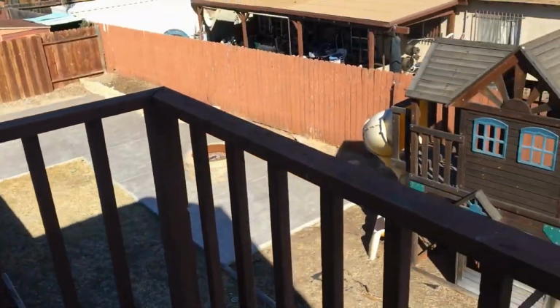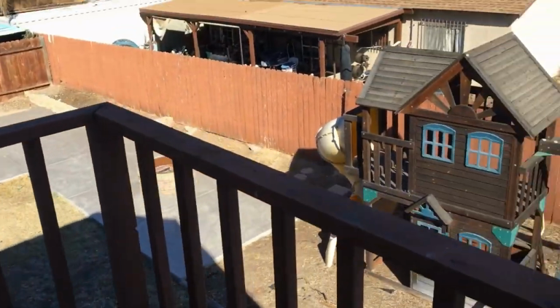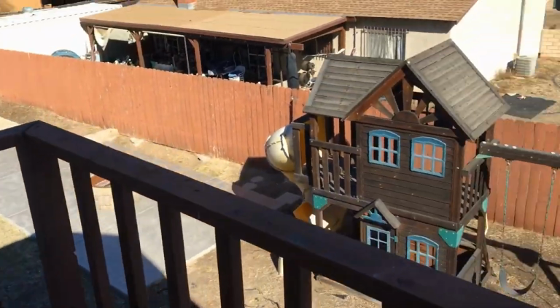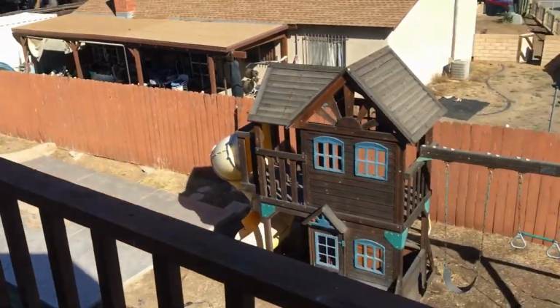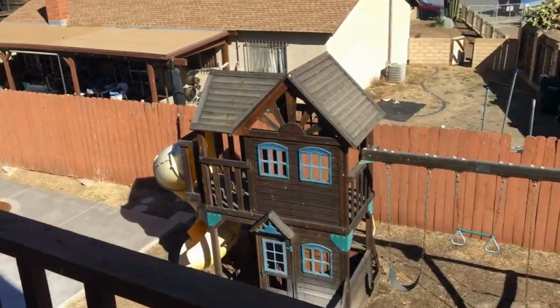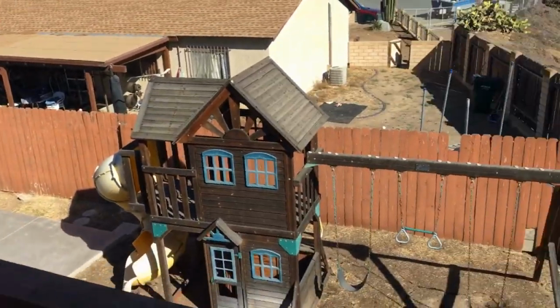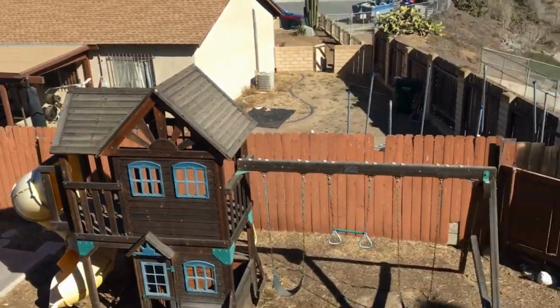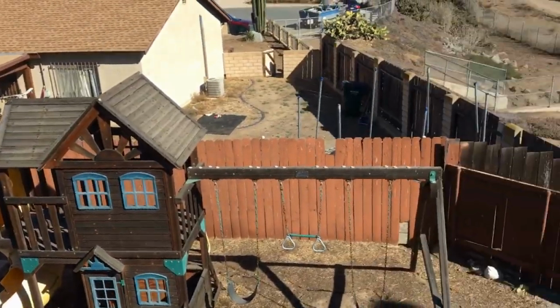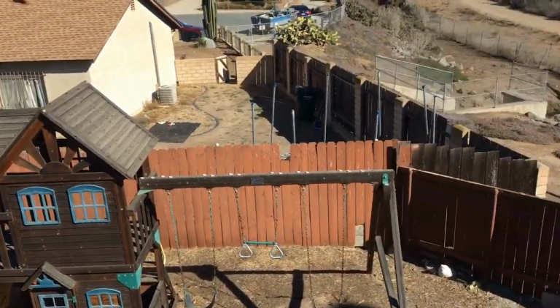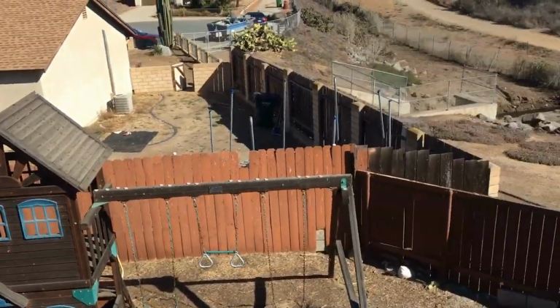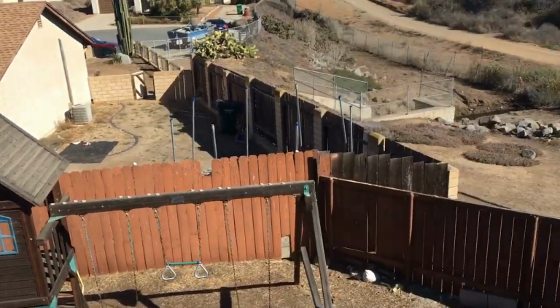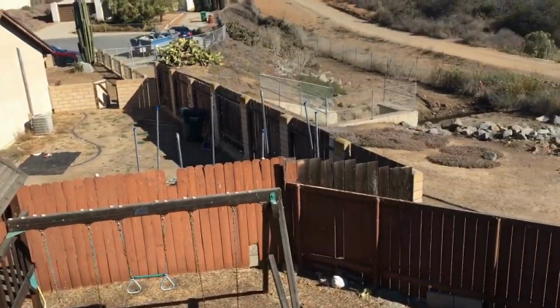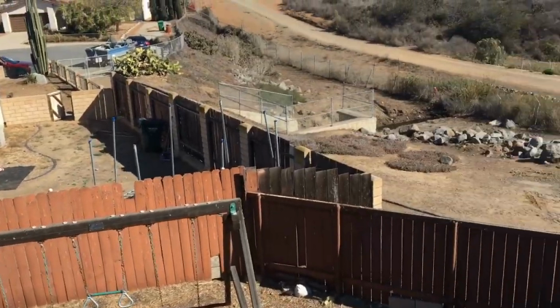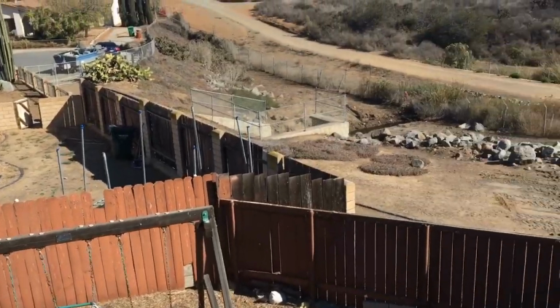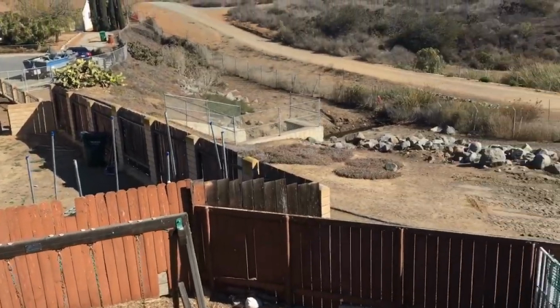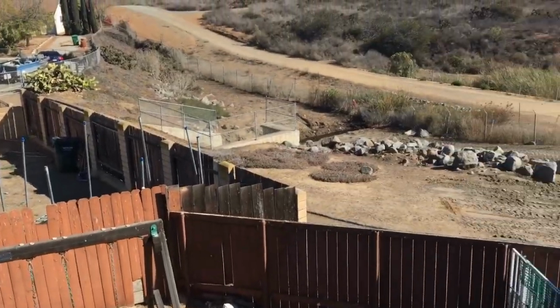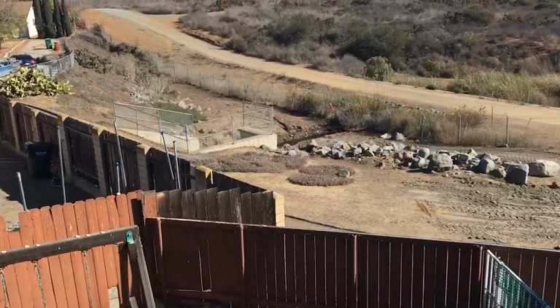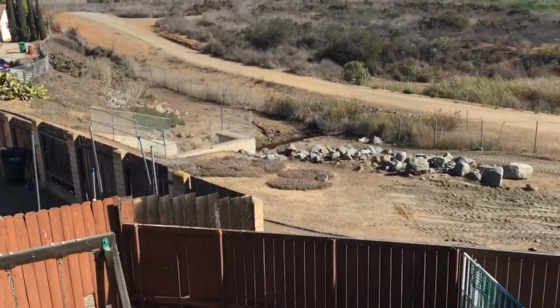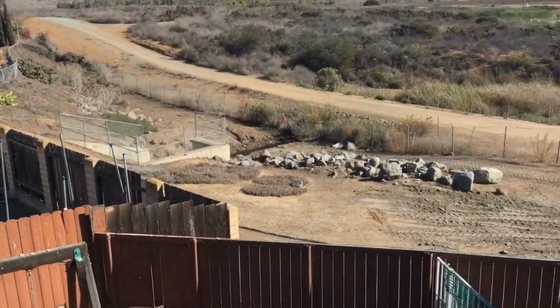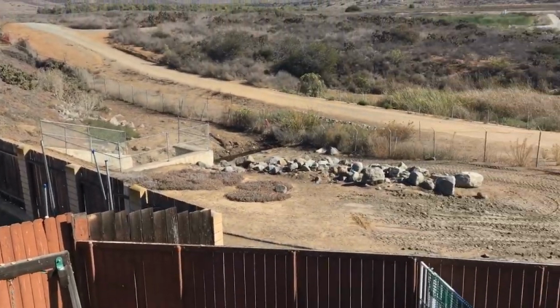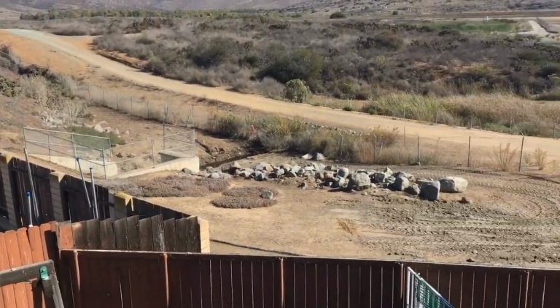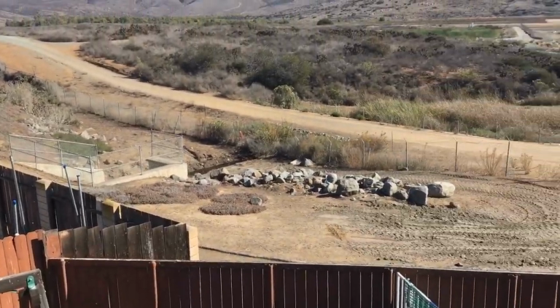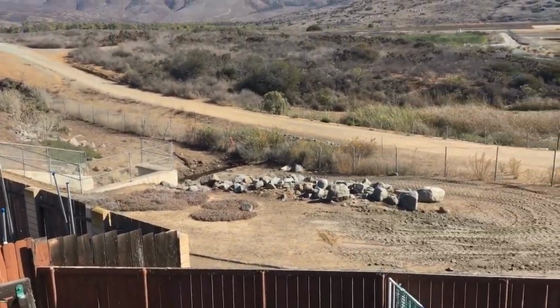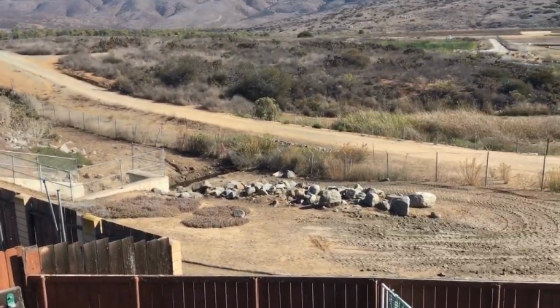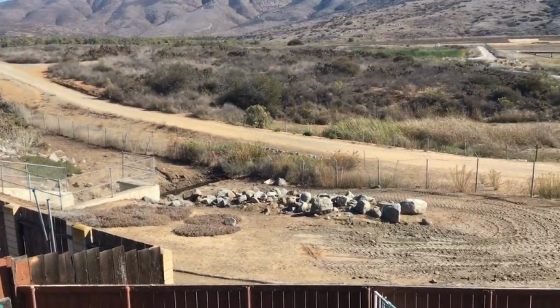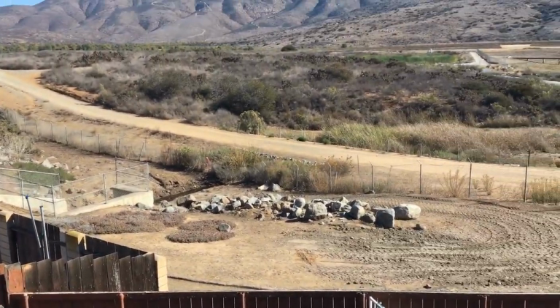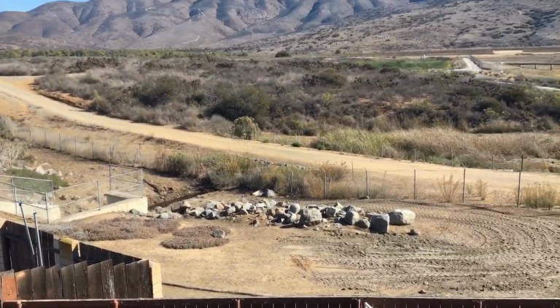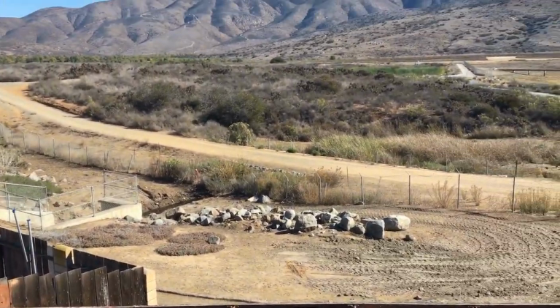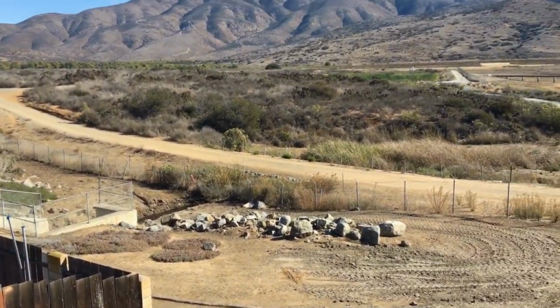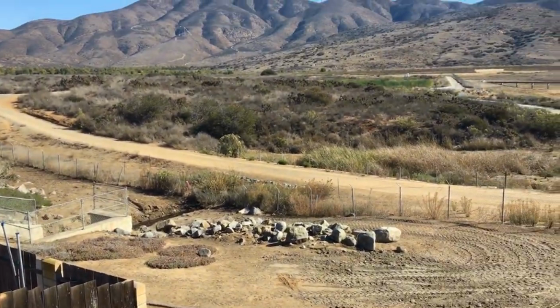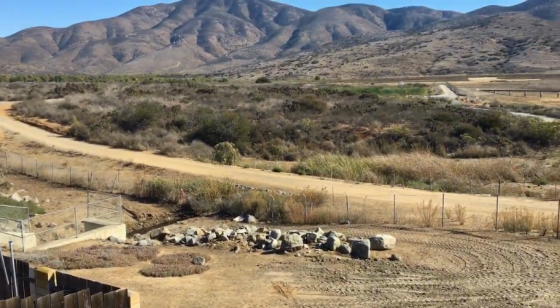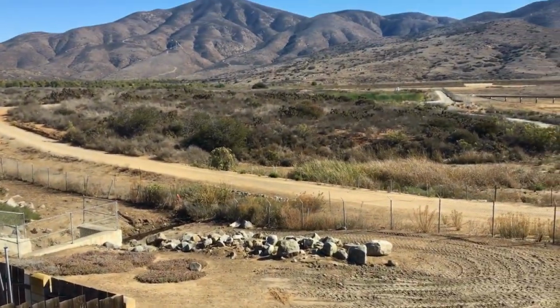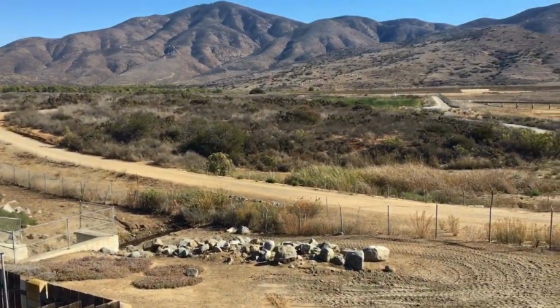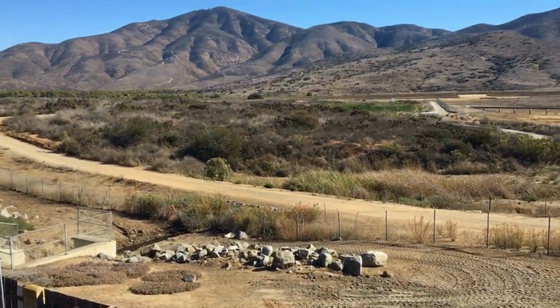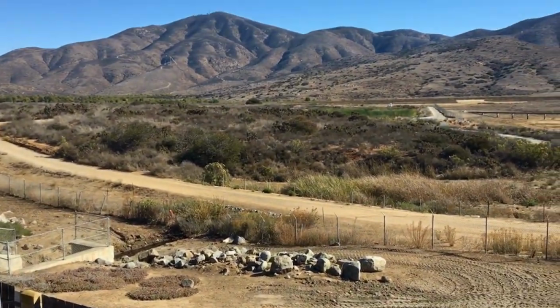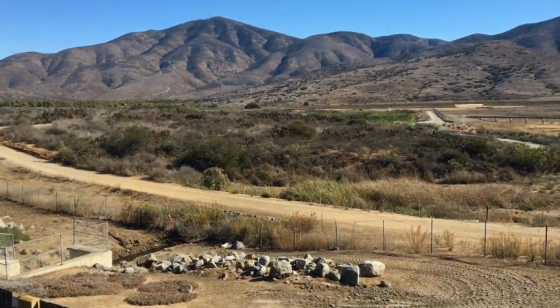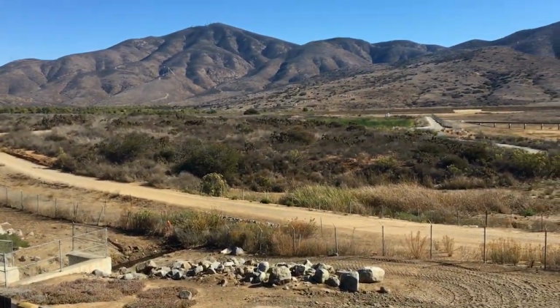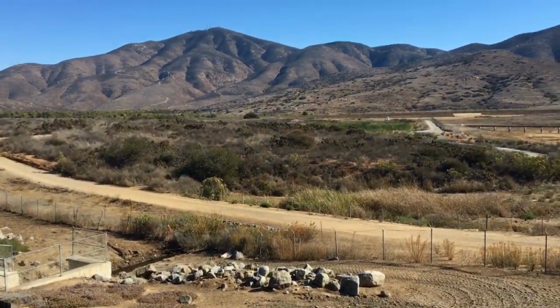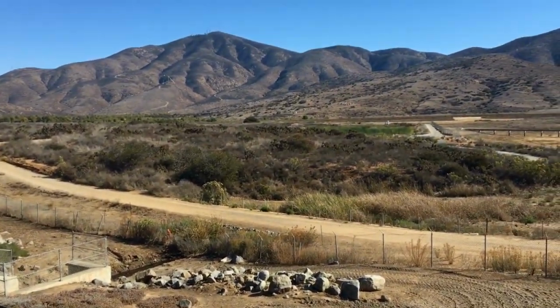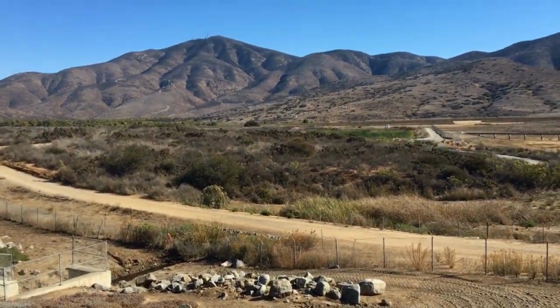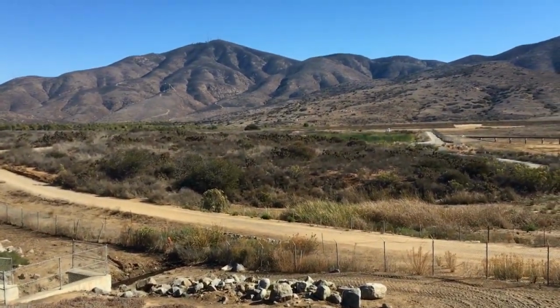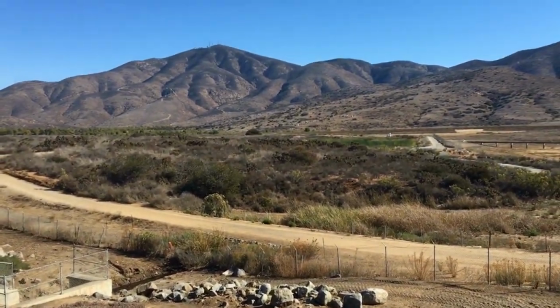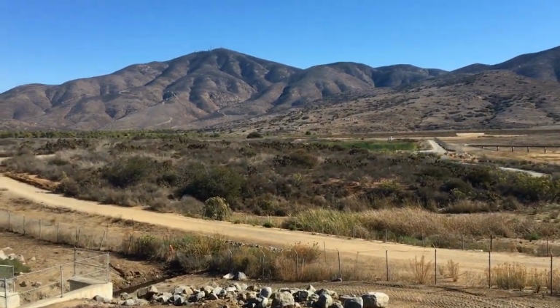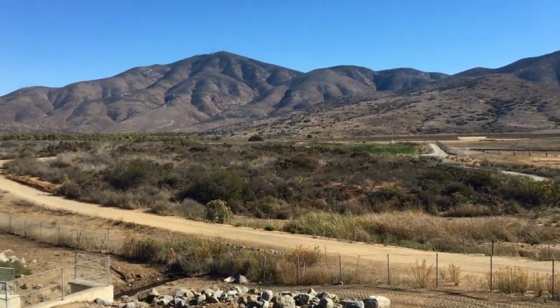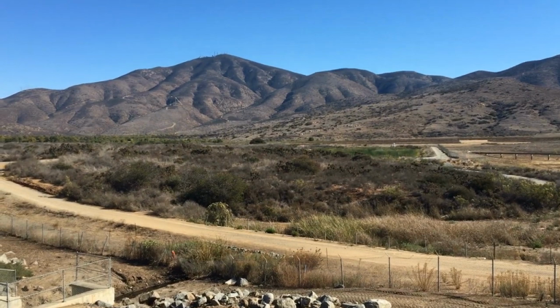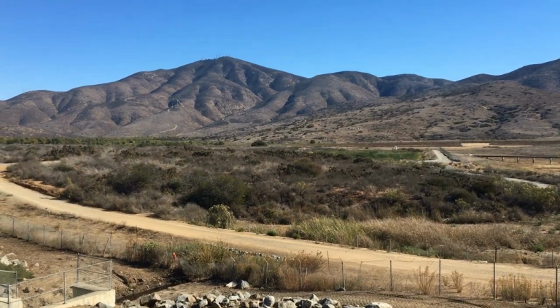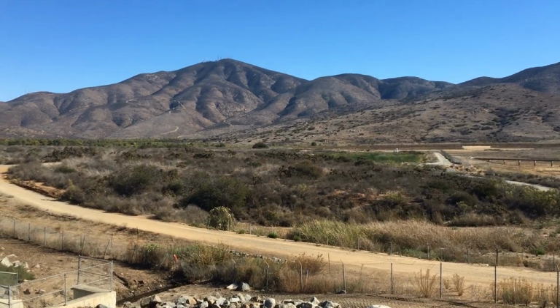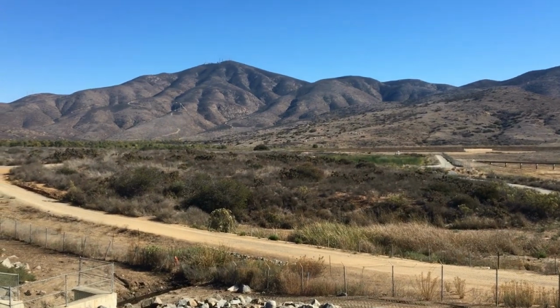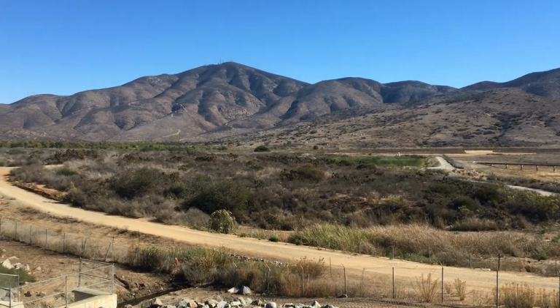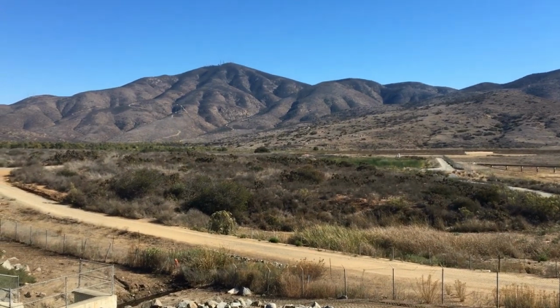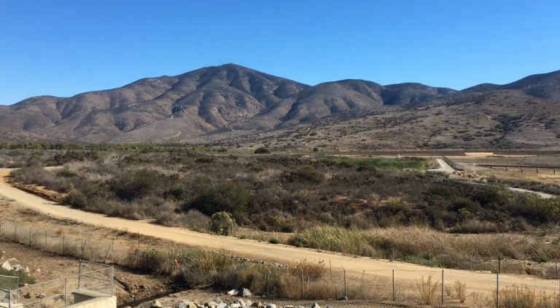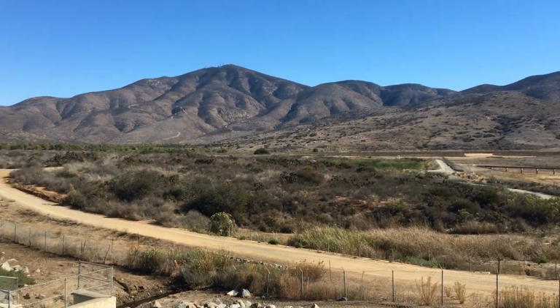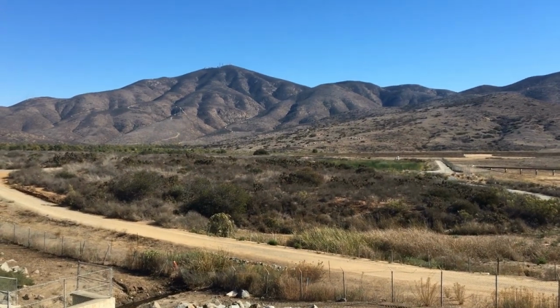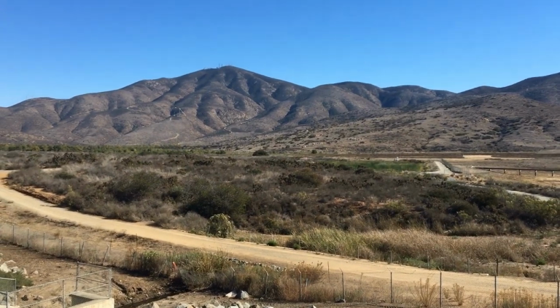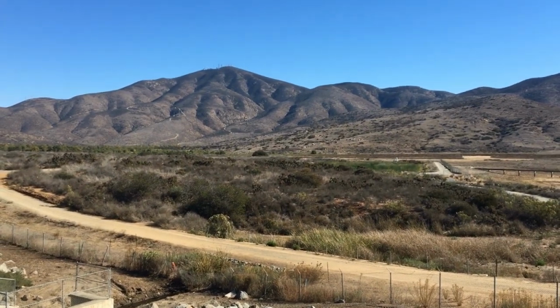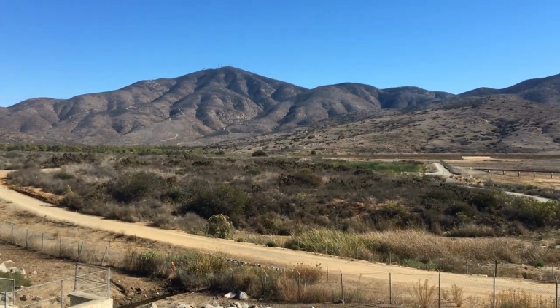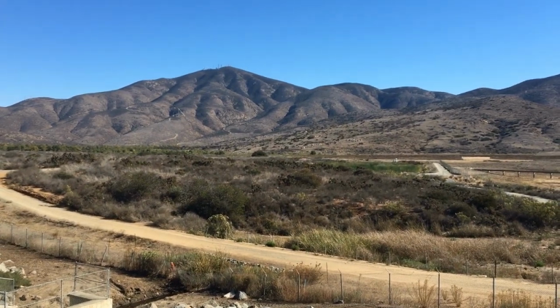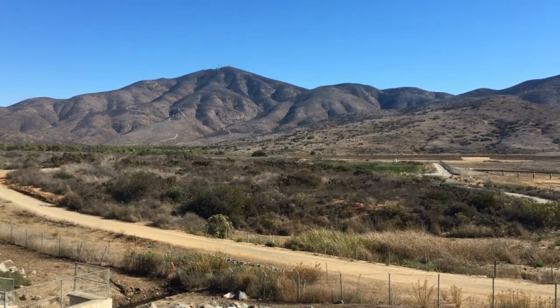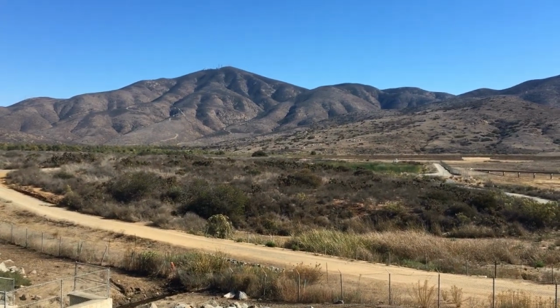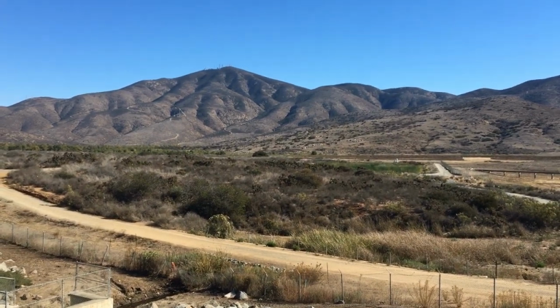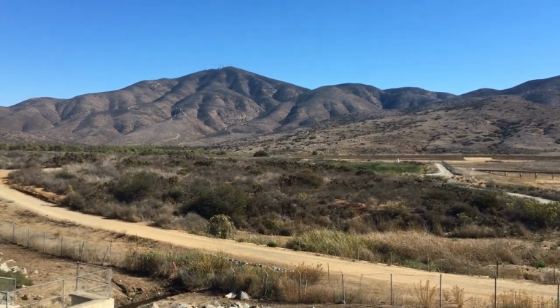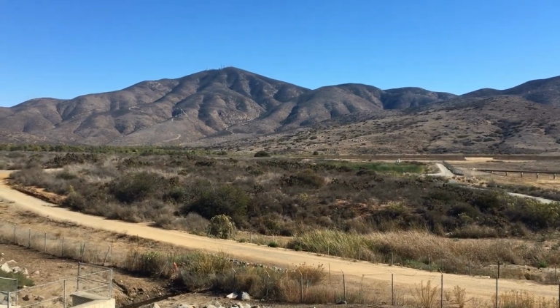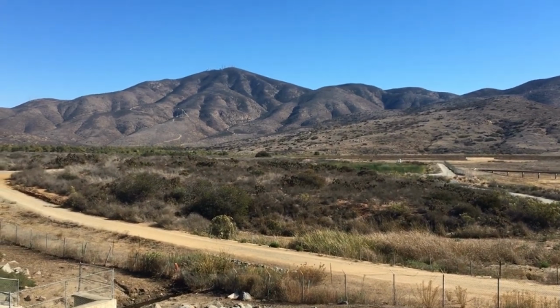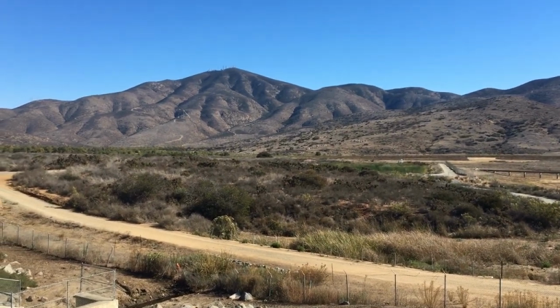This concludes the video tour of 9805 San Diego Street, brought to you by Good Life Property Management. Thank you for watching.